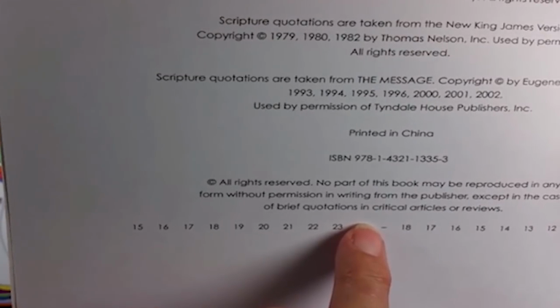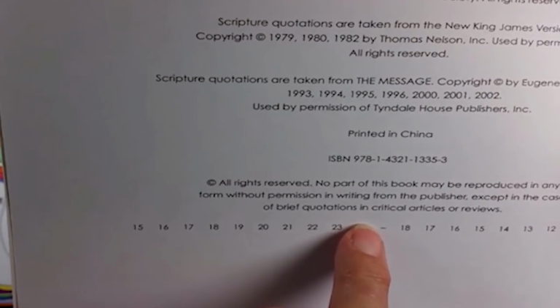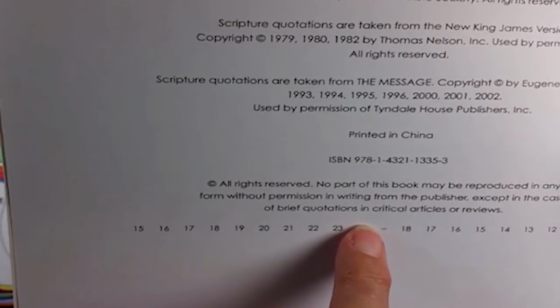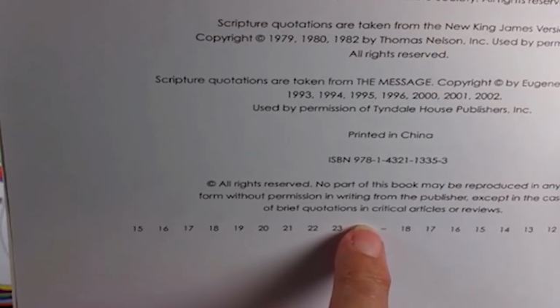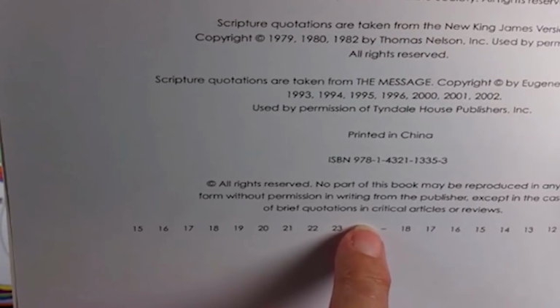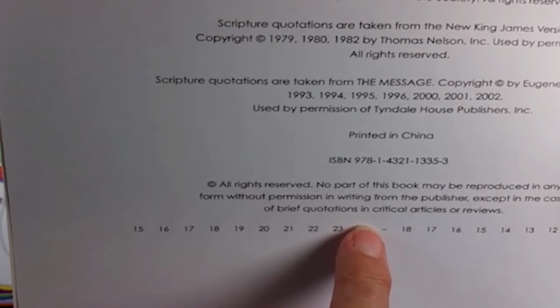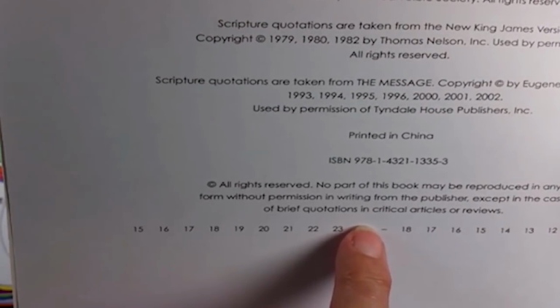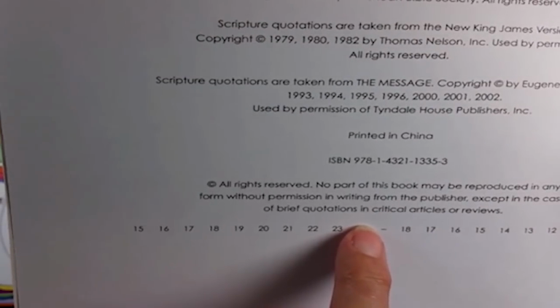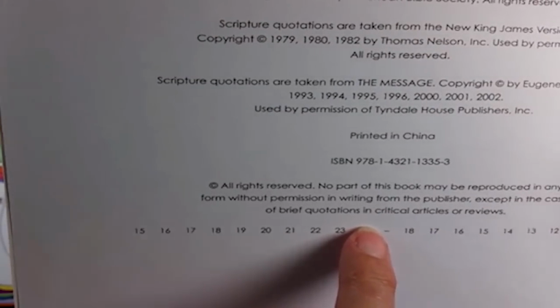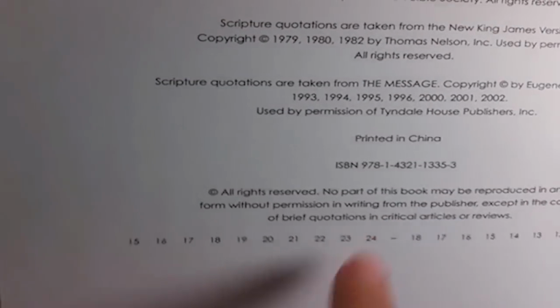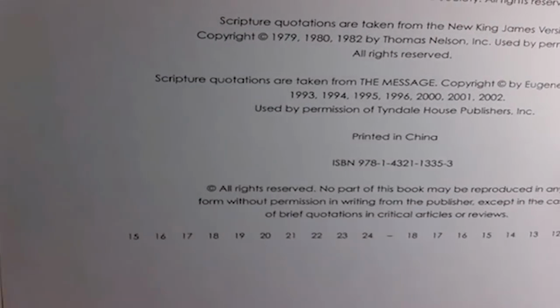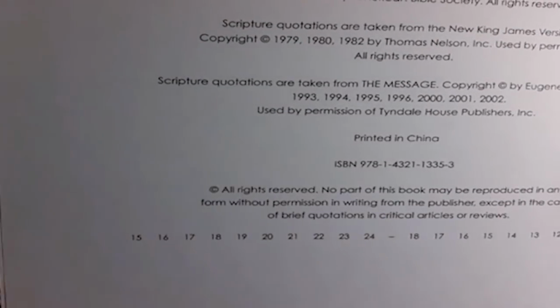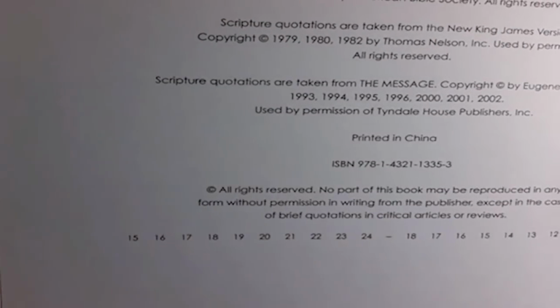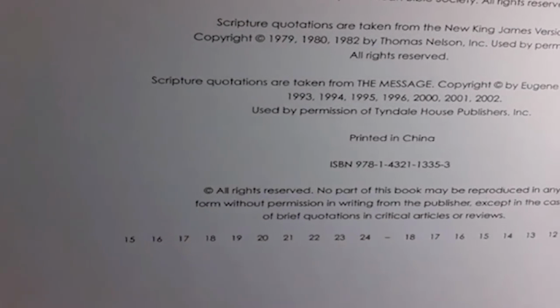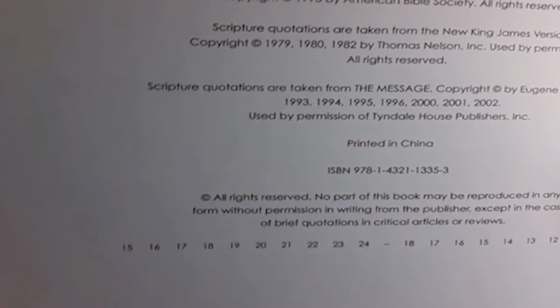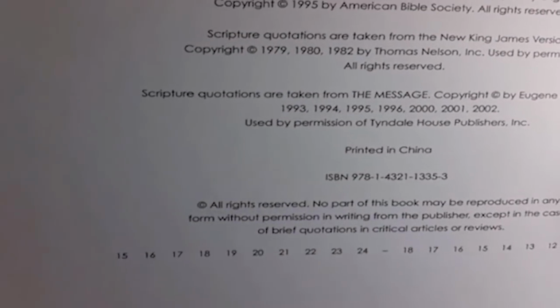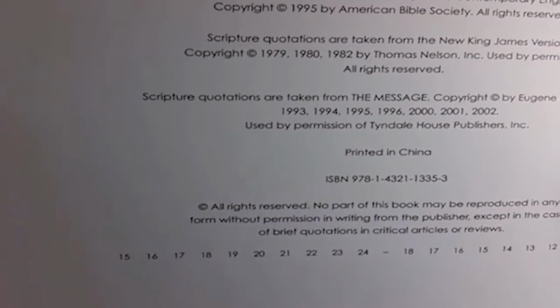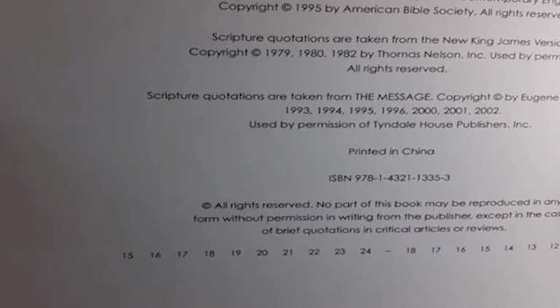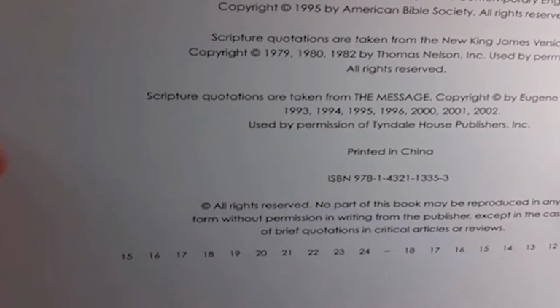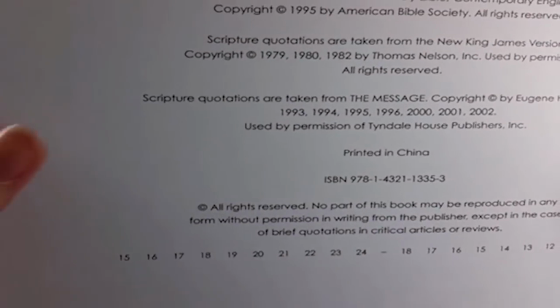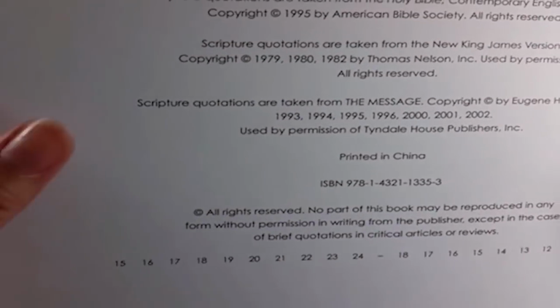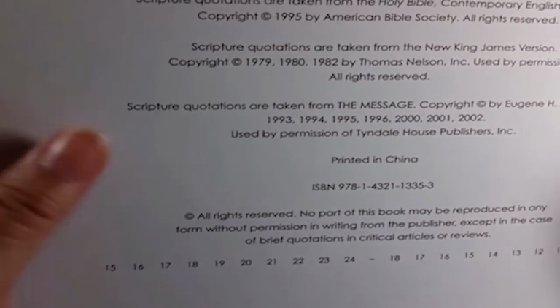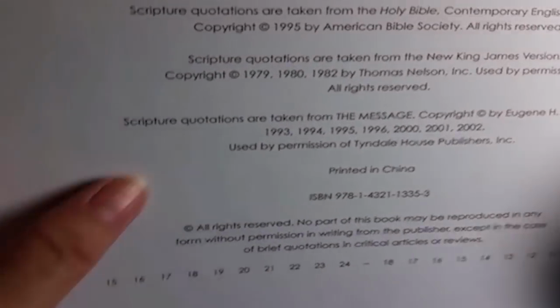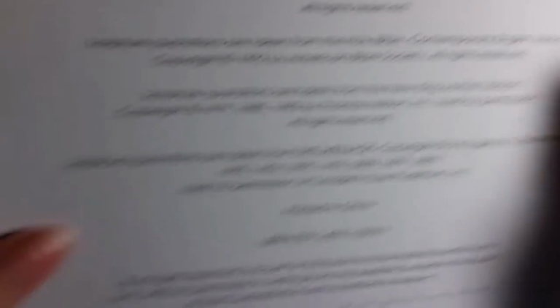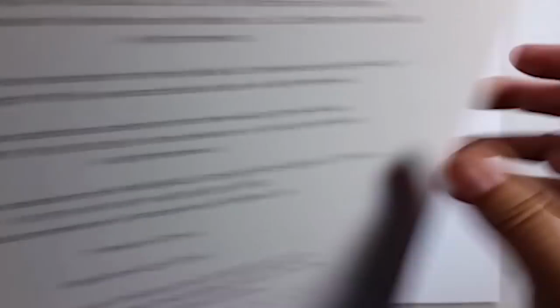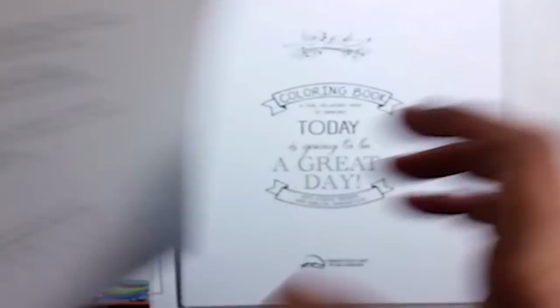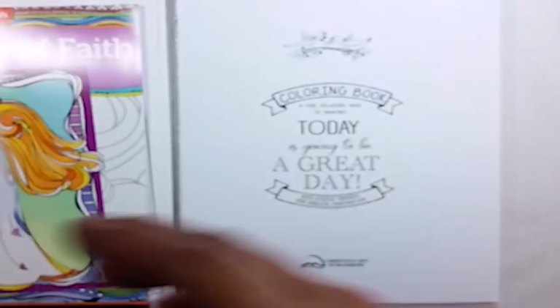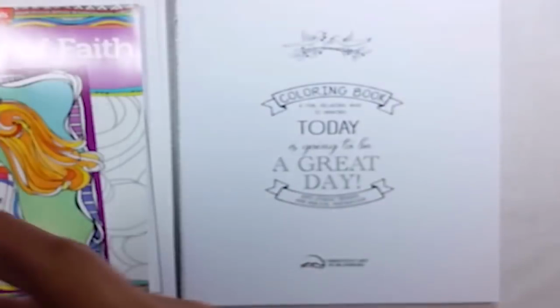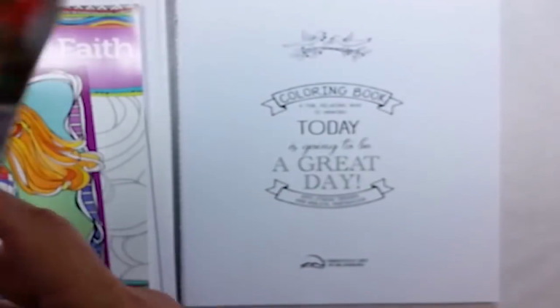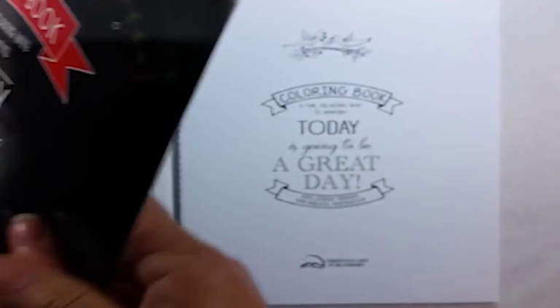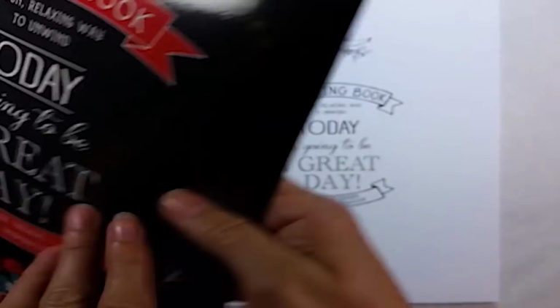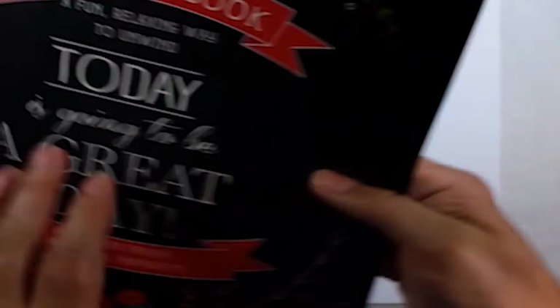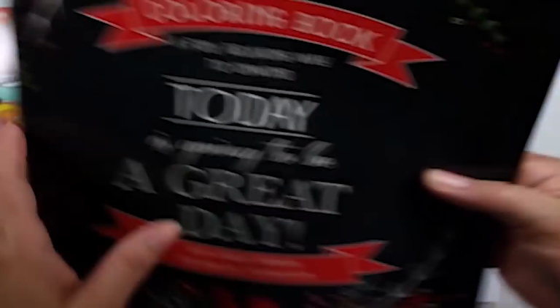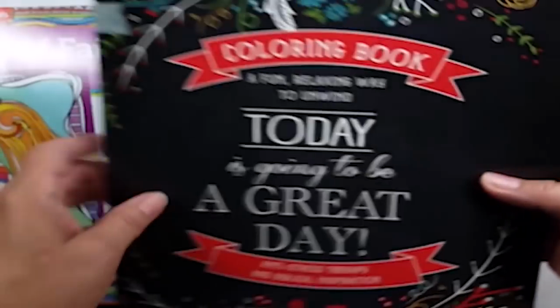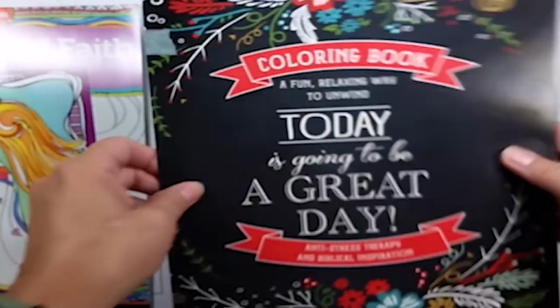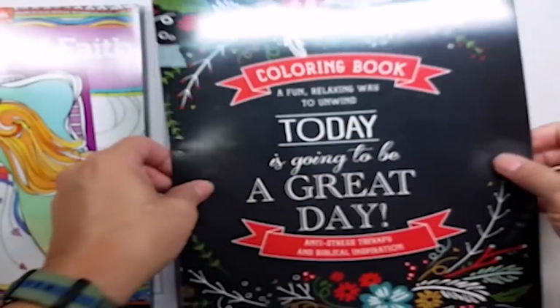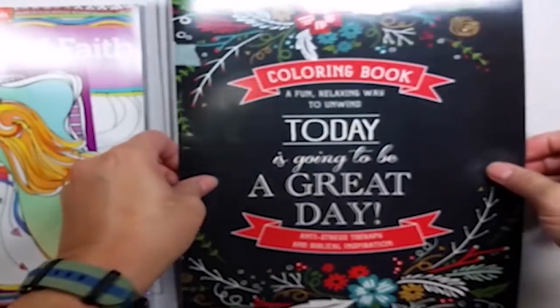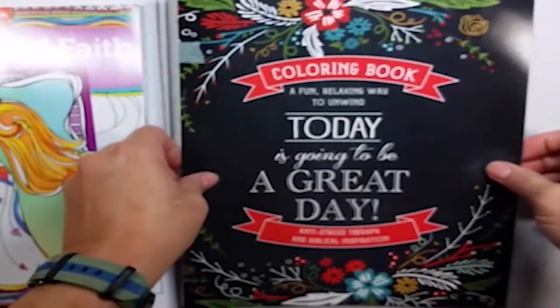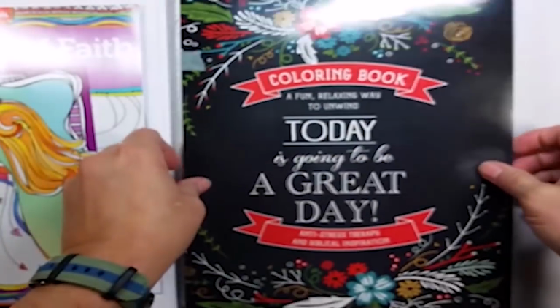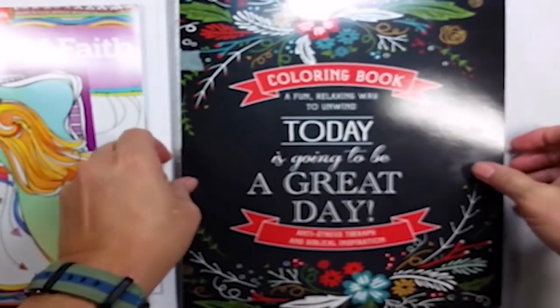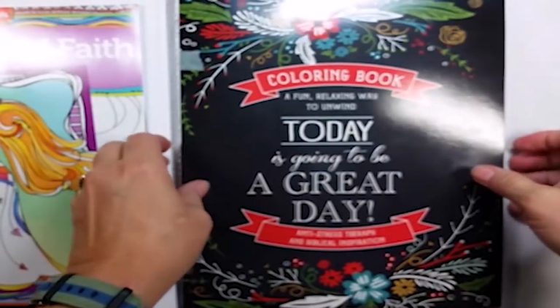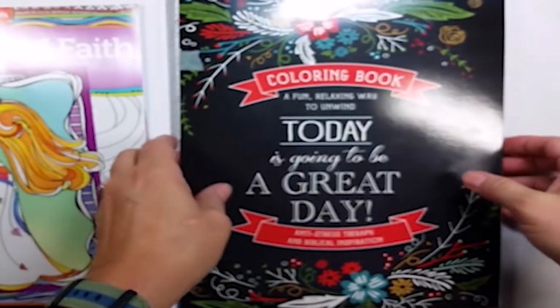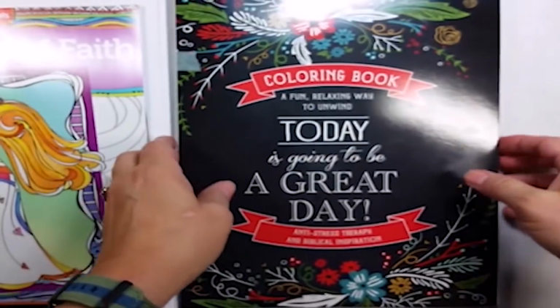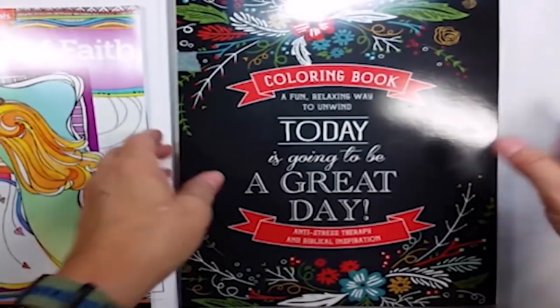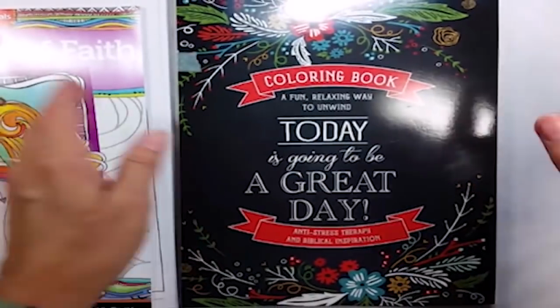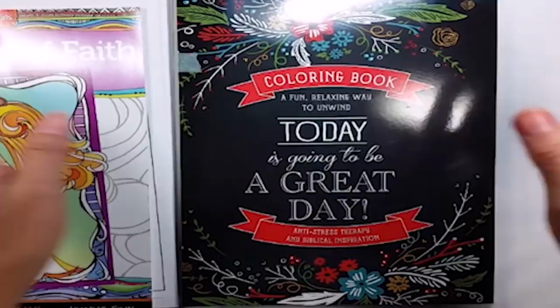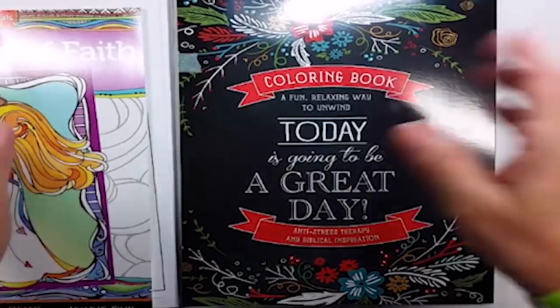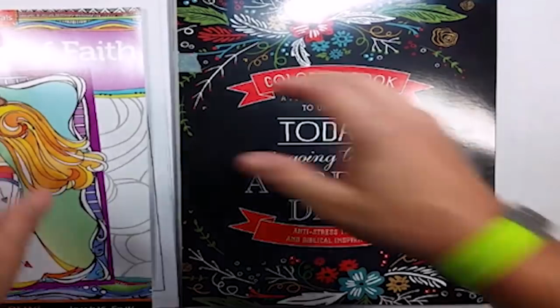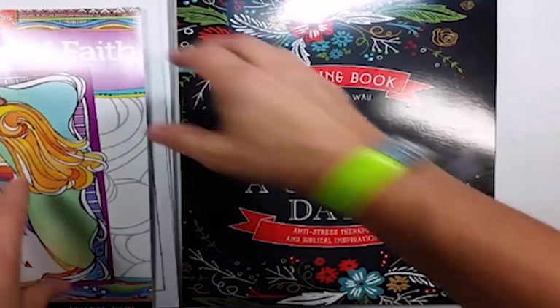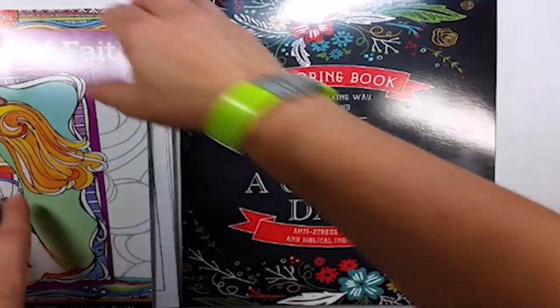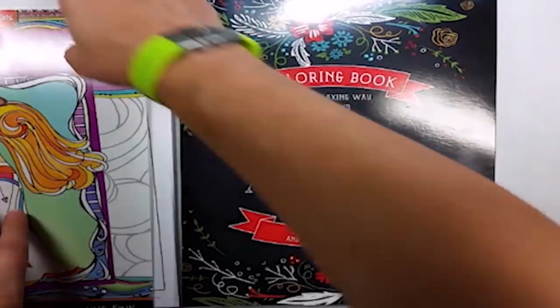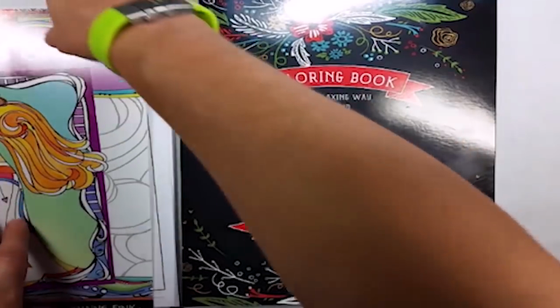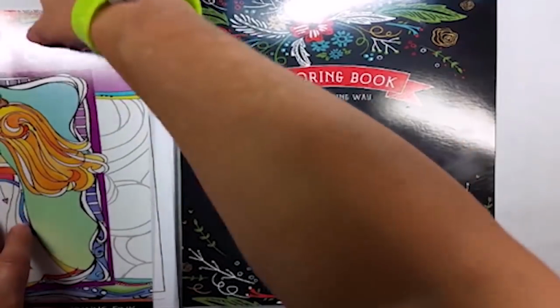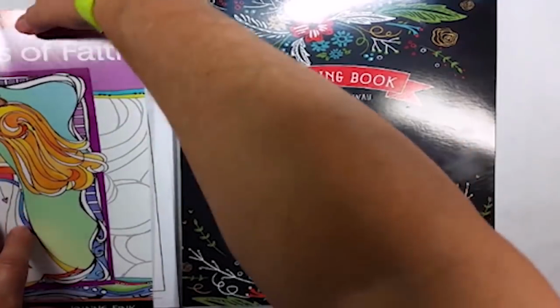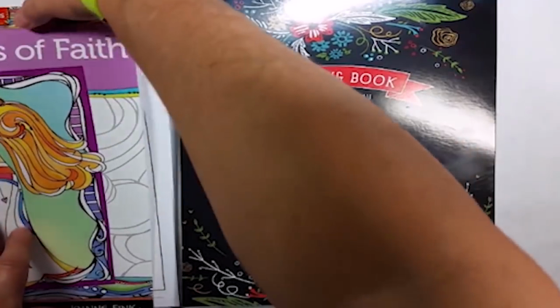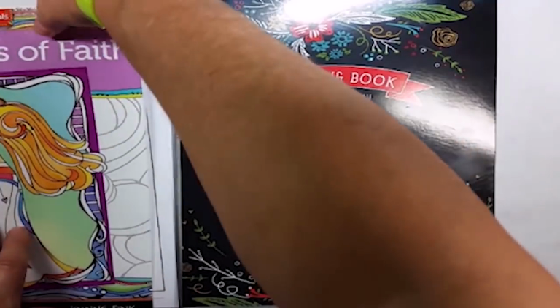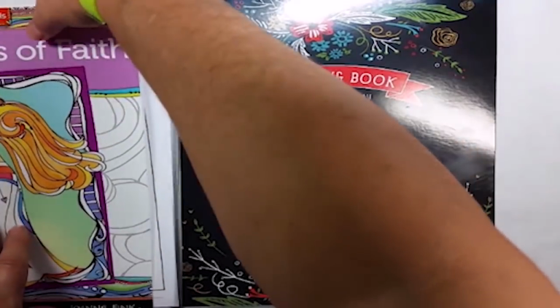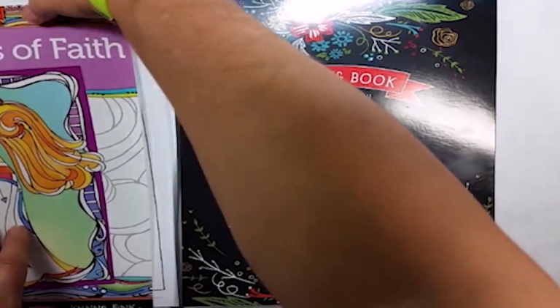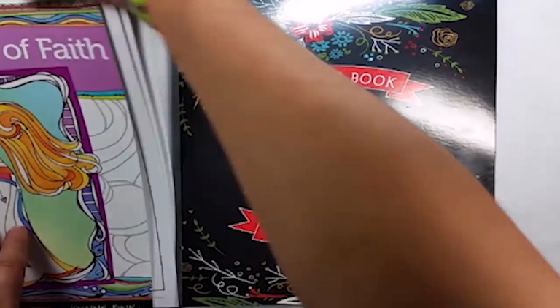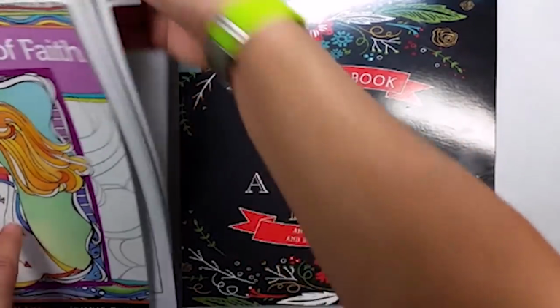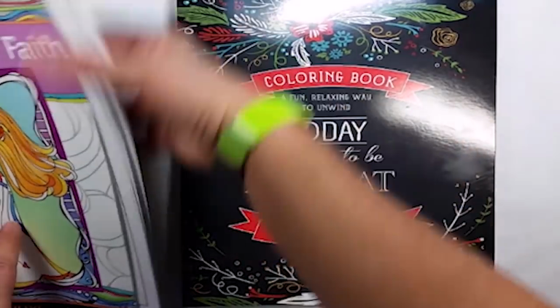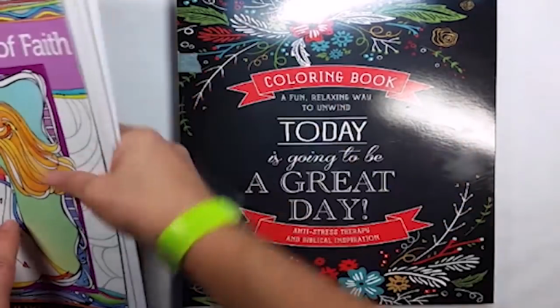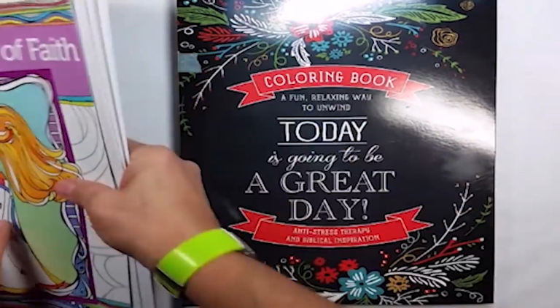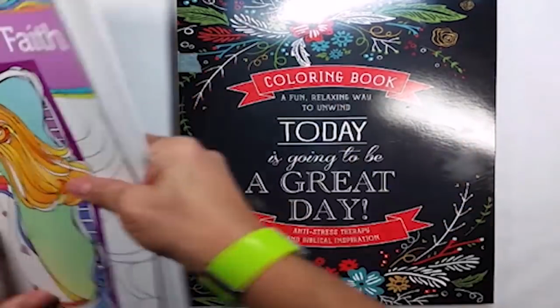I am not a copyright expert, so if you have questions, you need to contact the company.